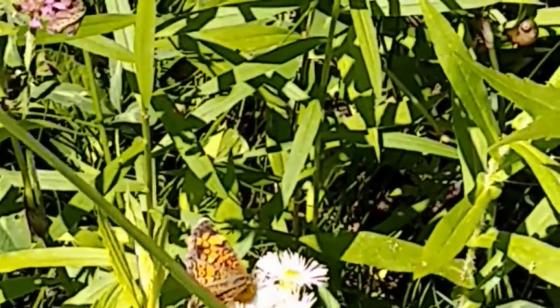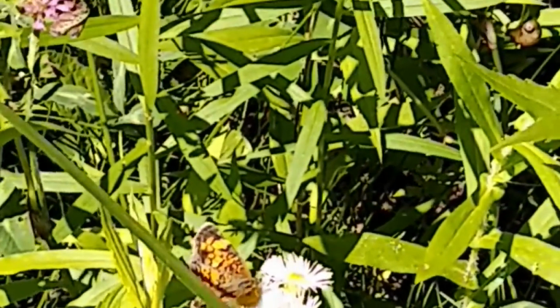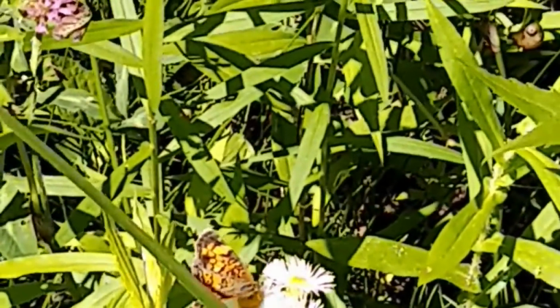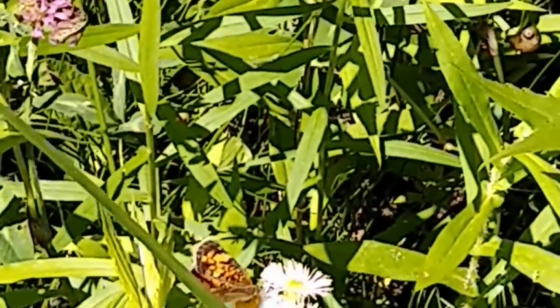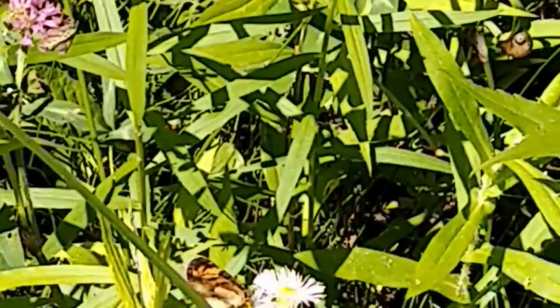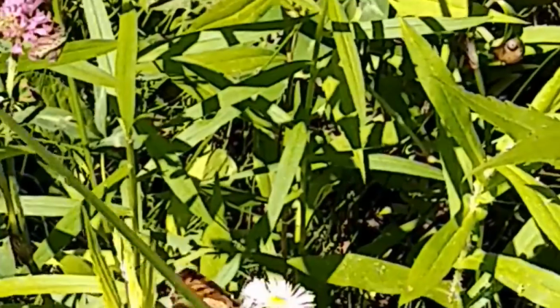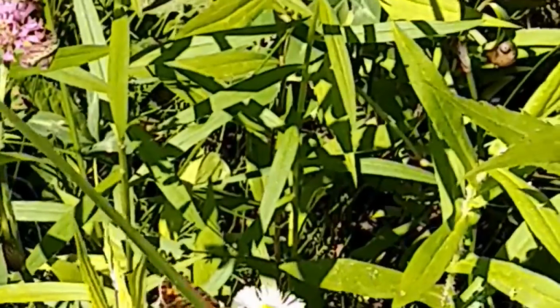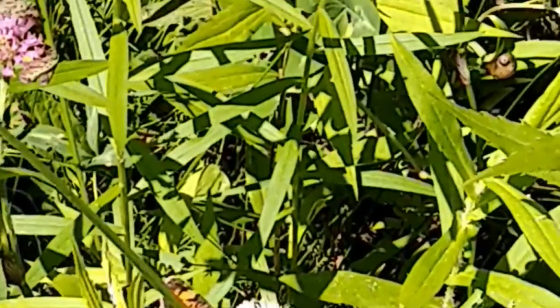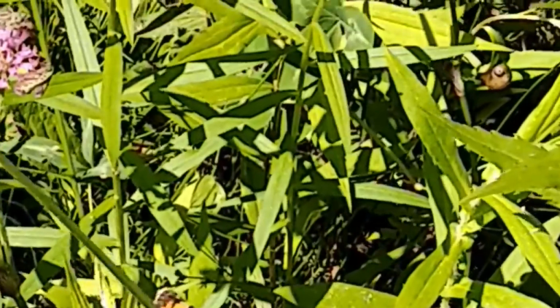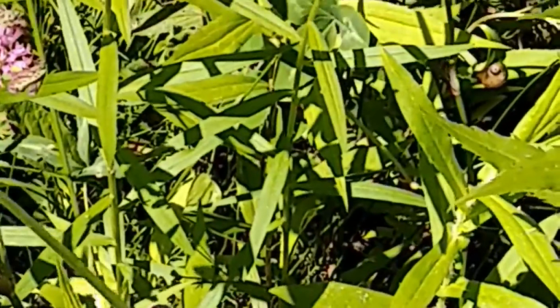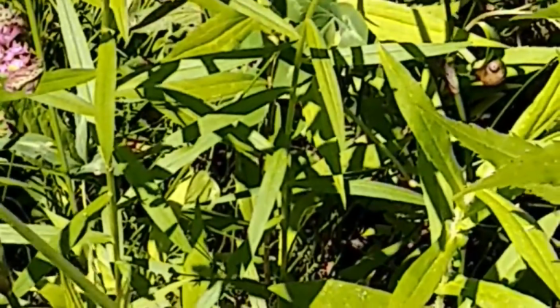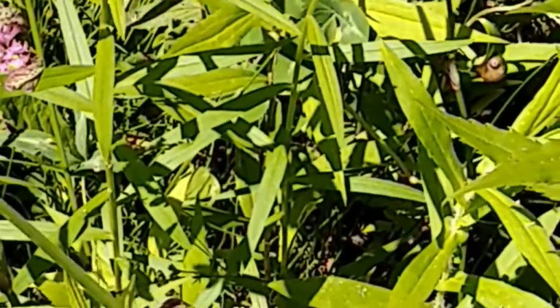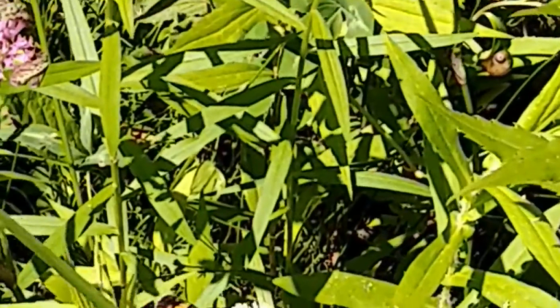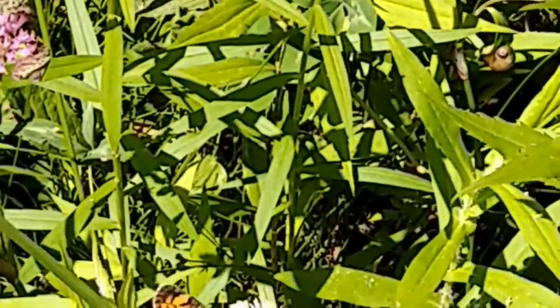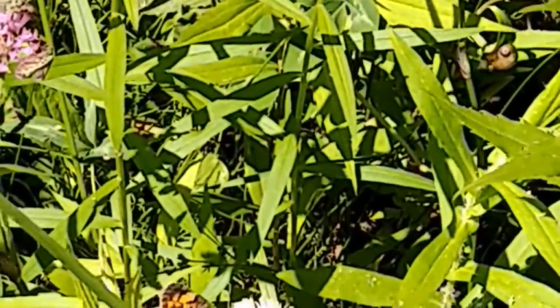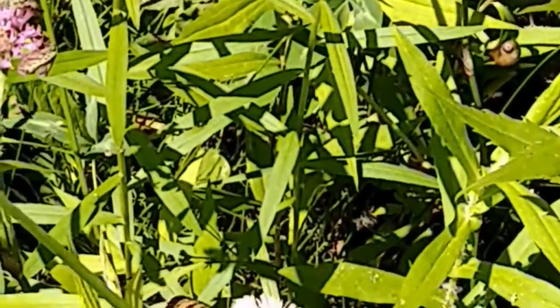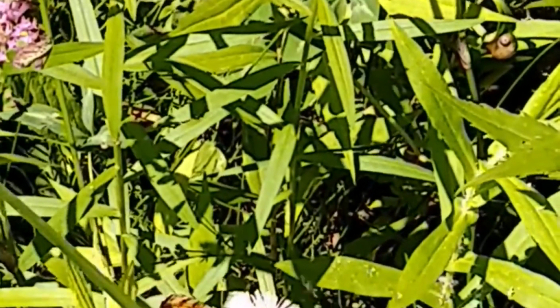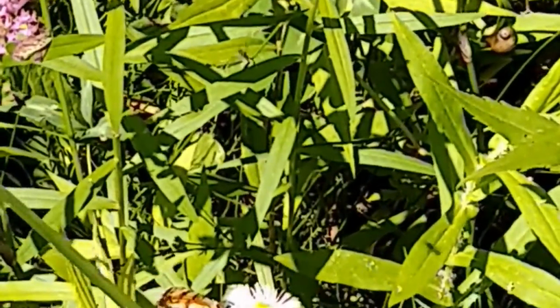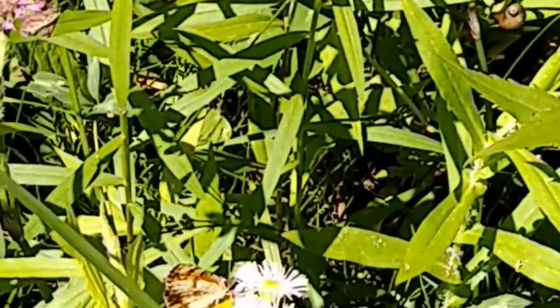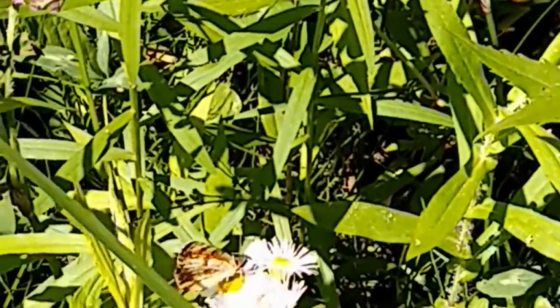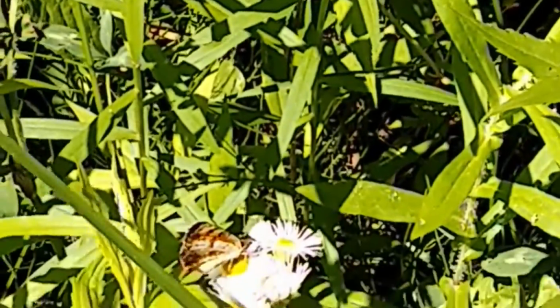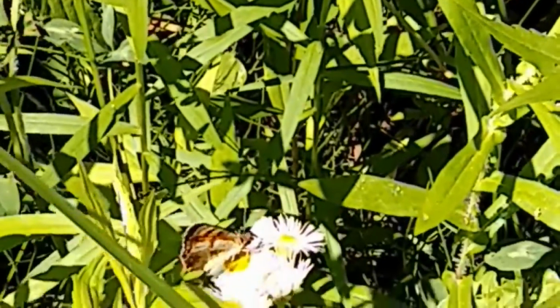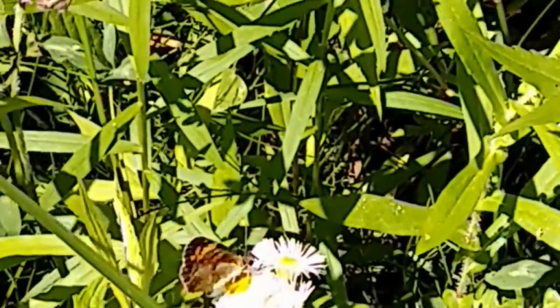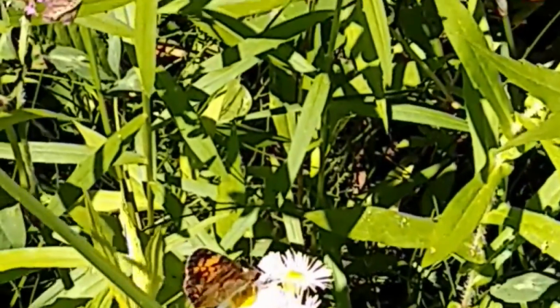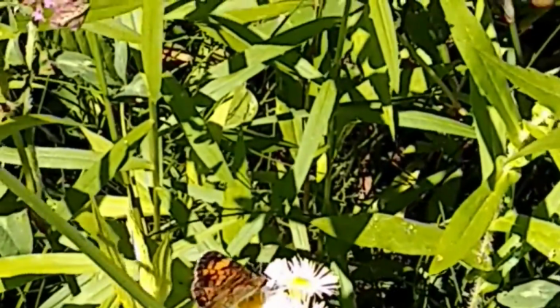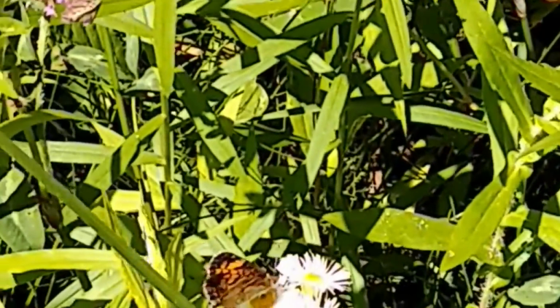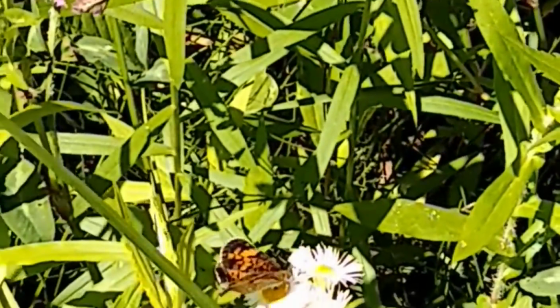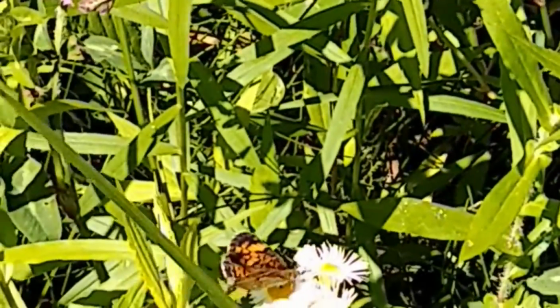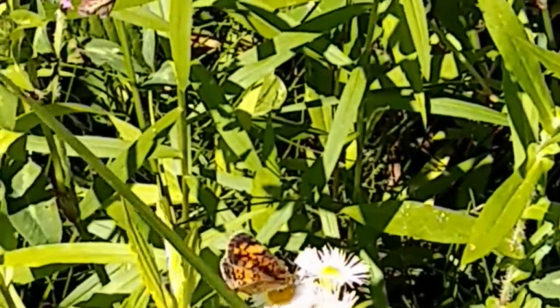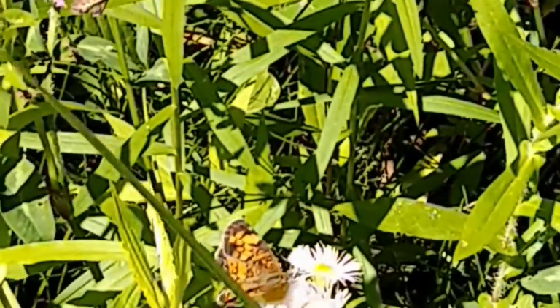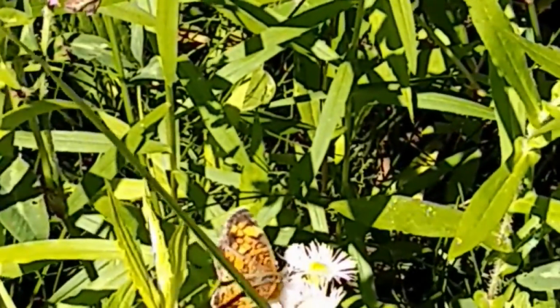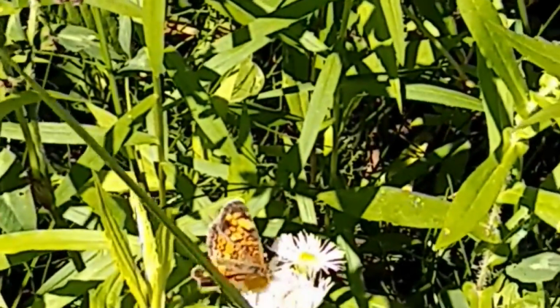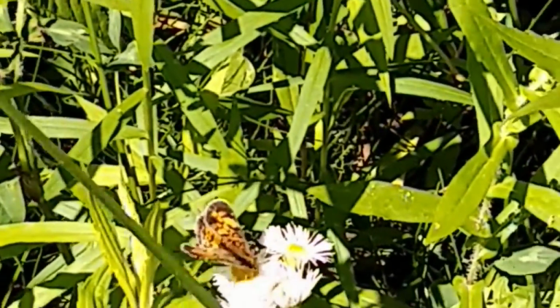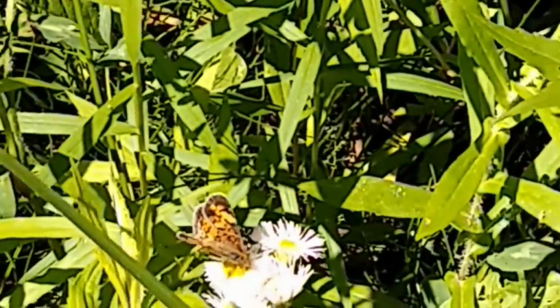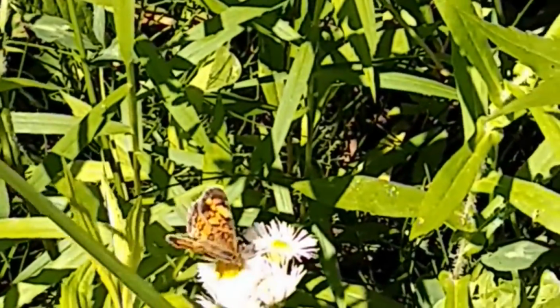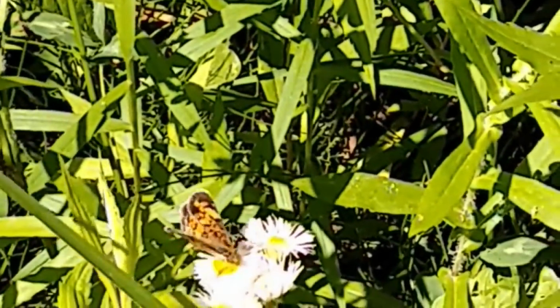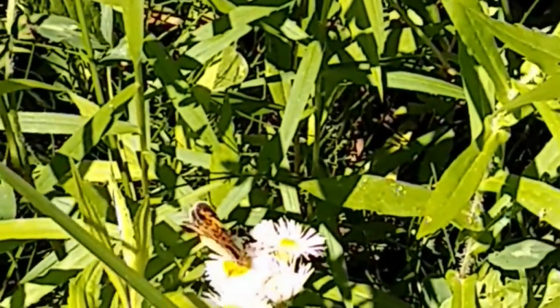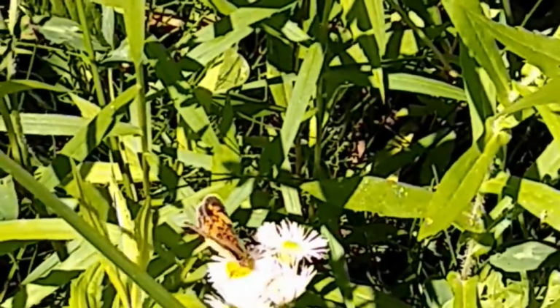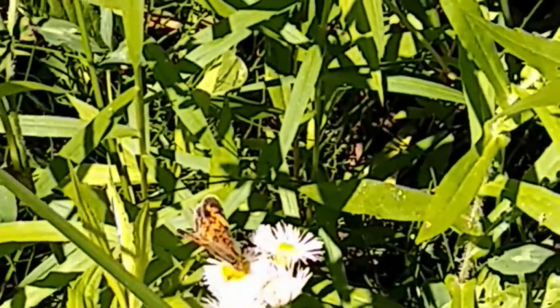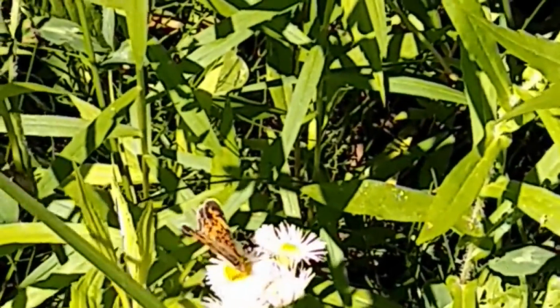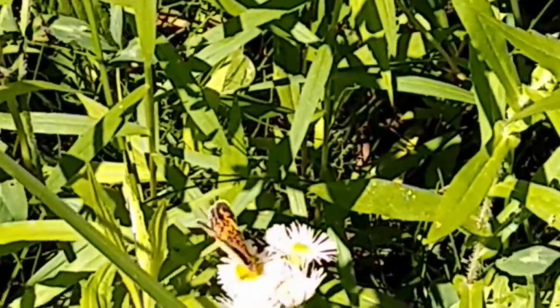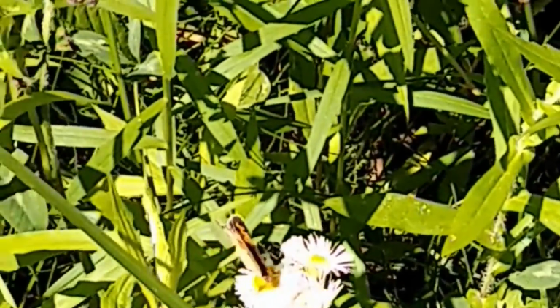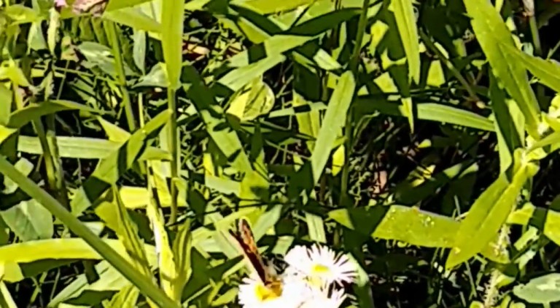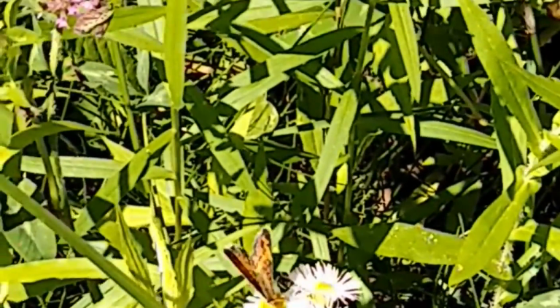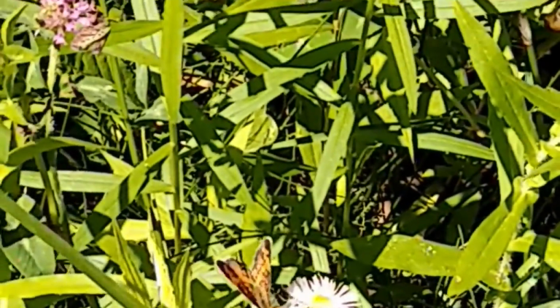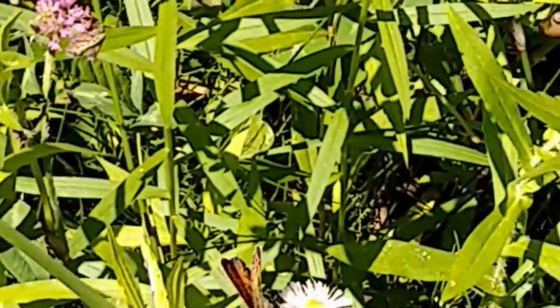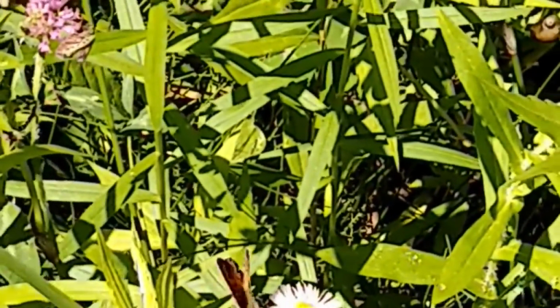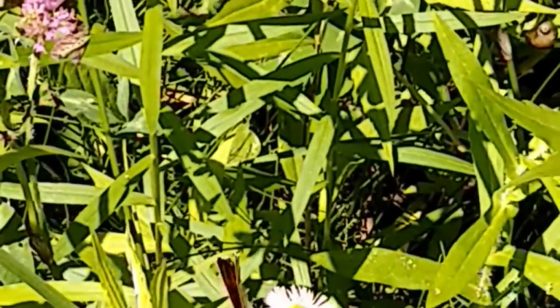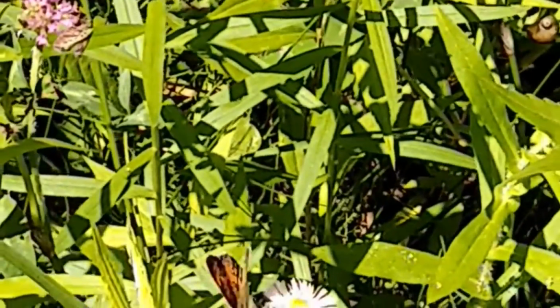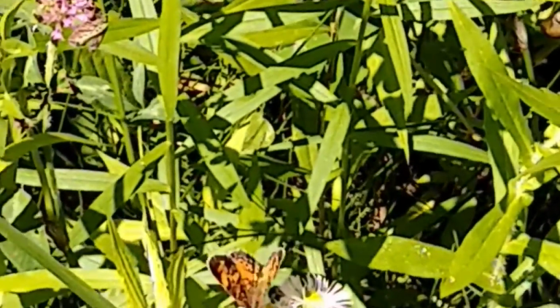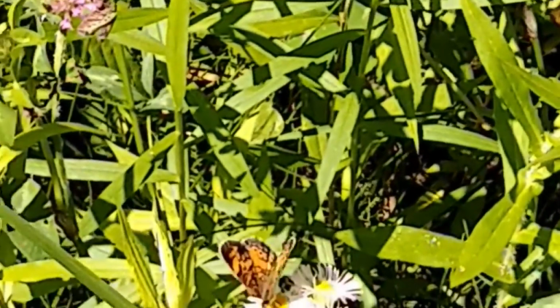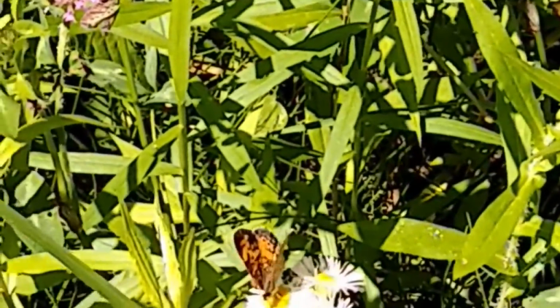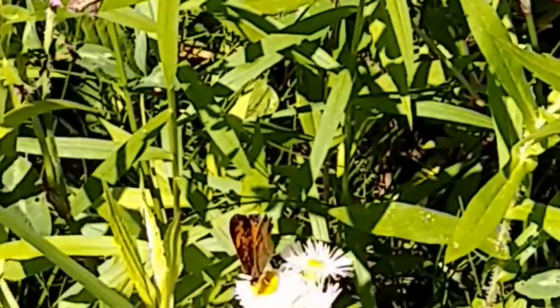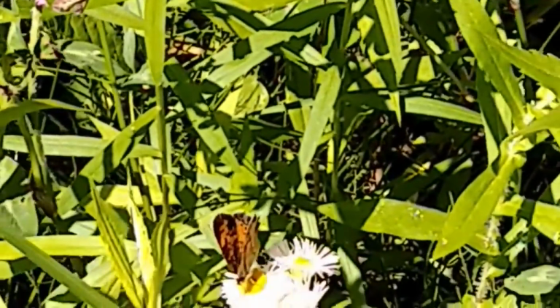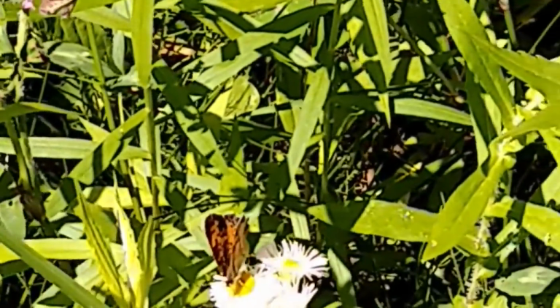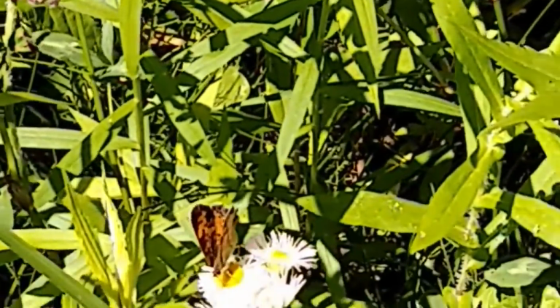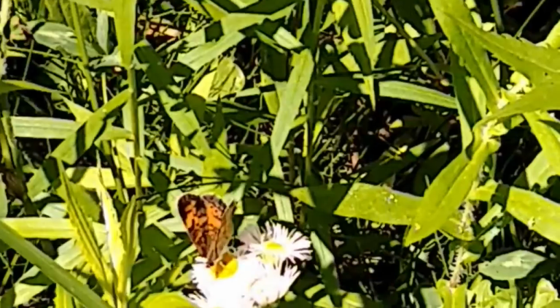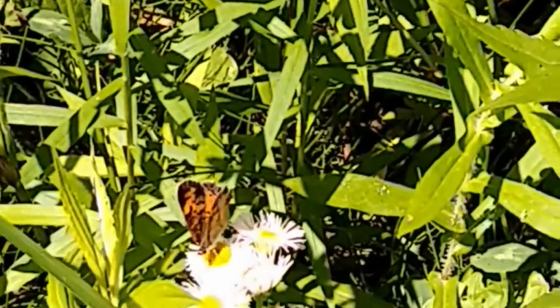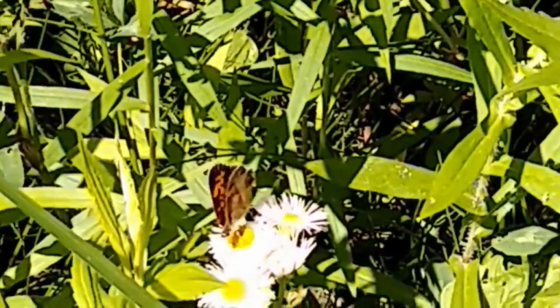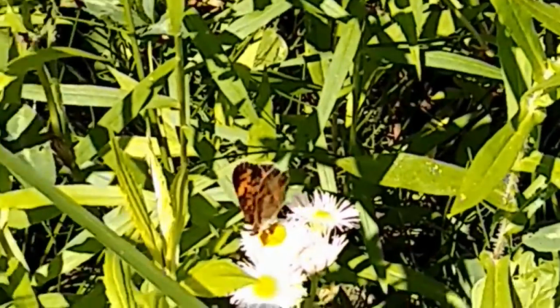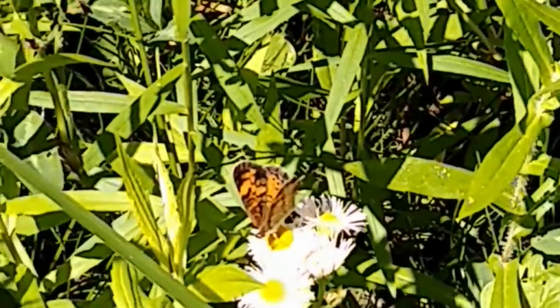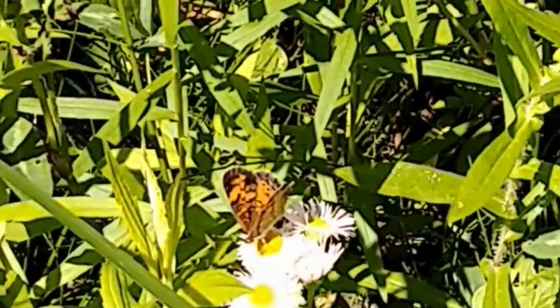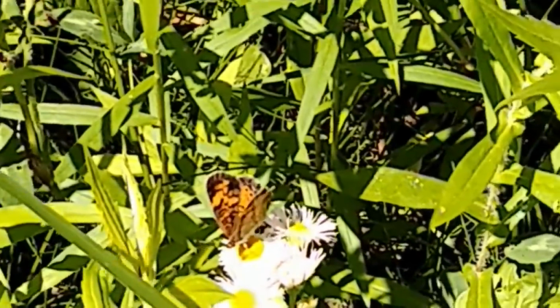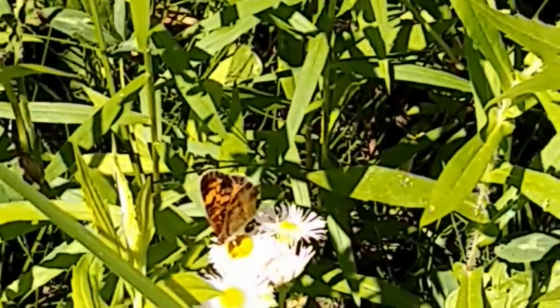First, let me just apologize that this video is a little shaky. It was pretty windy when I took it and the plants kept moving.